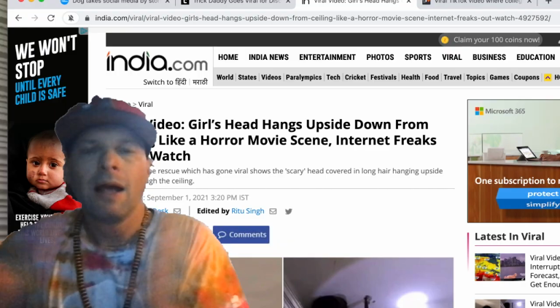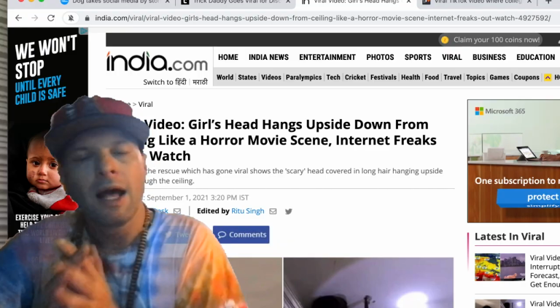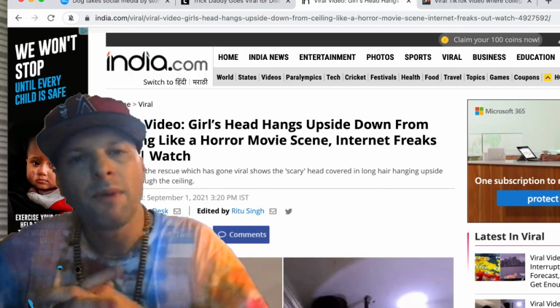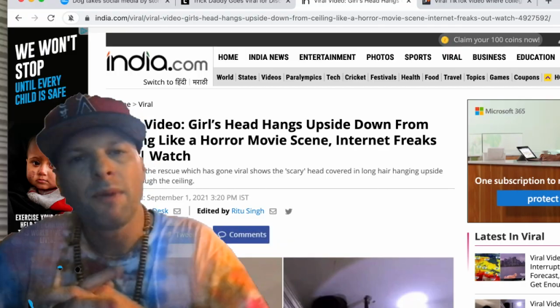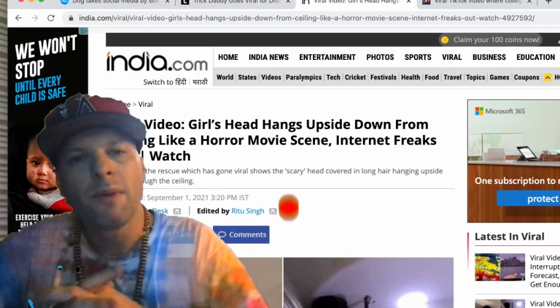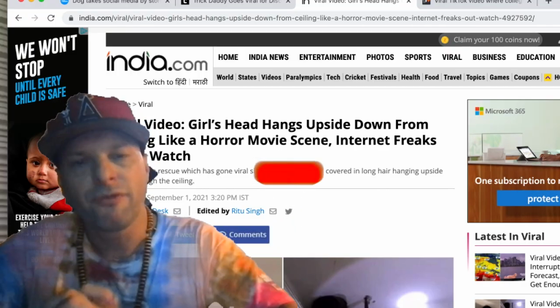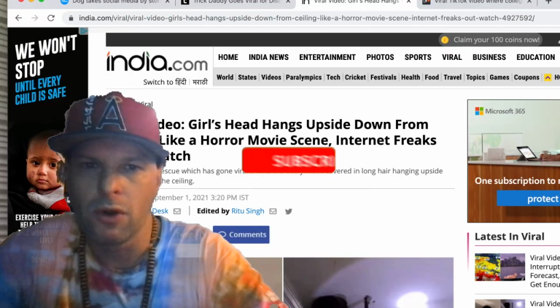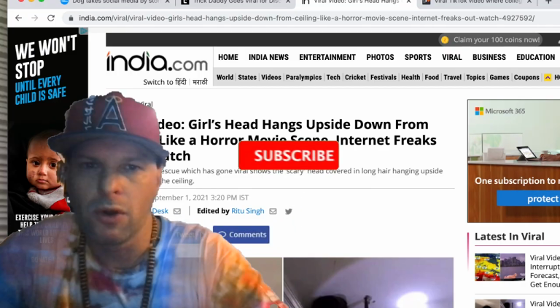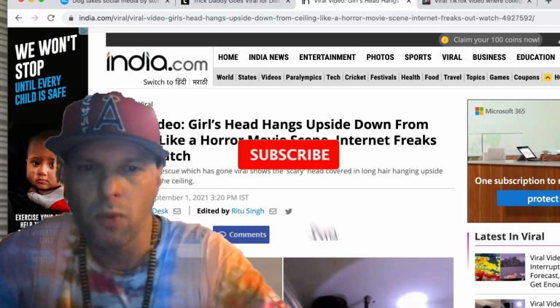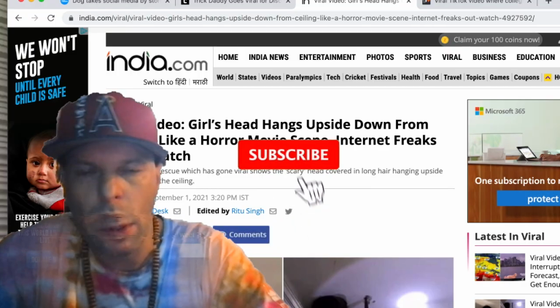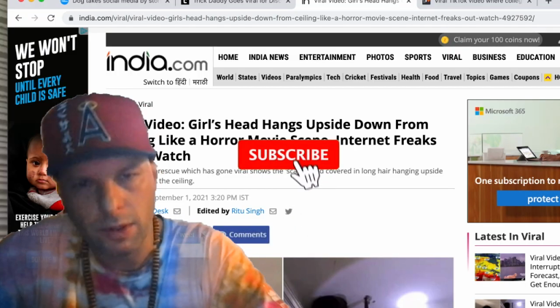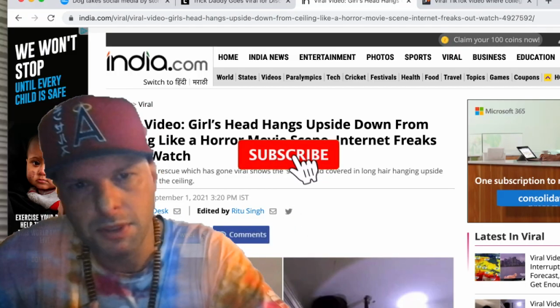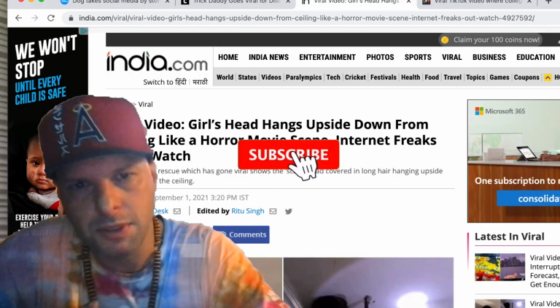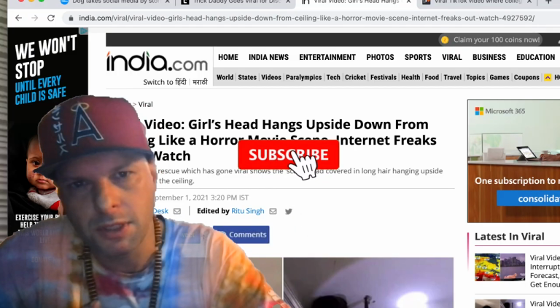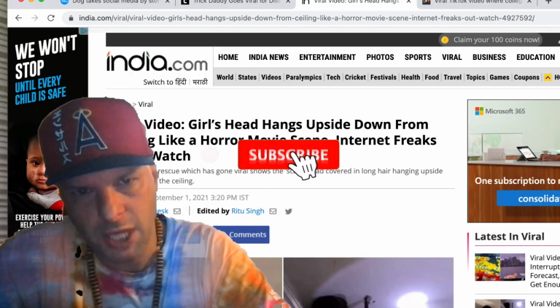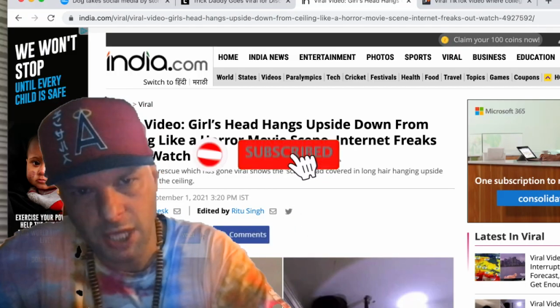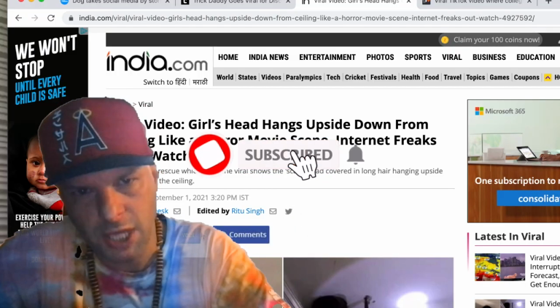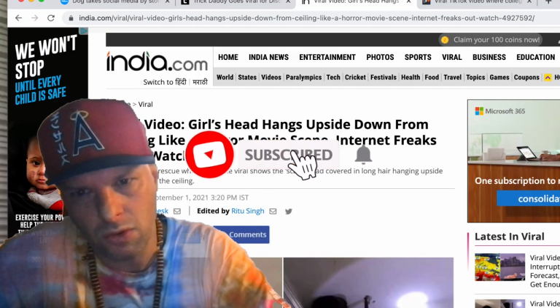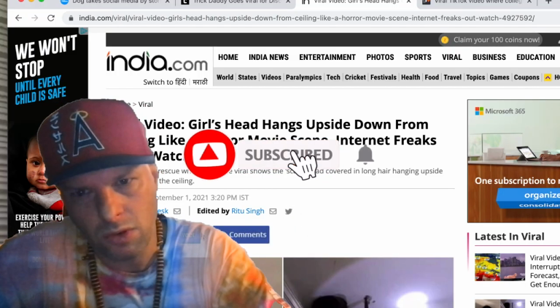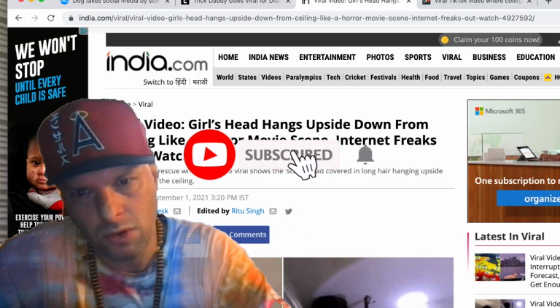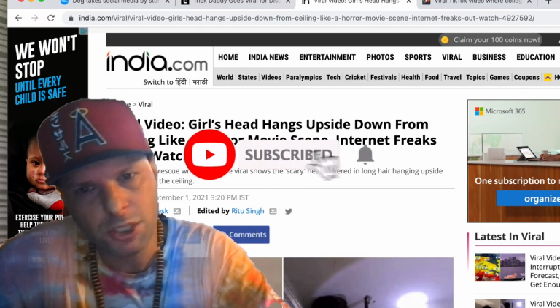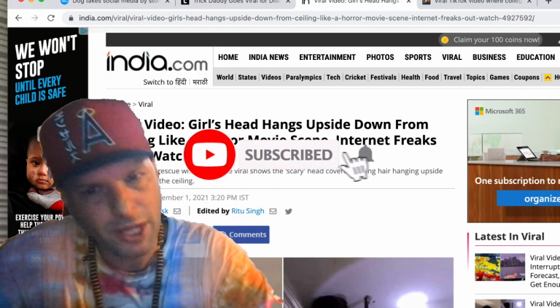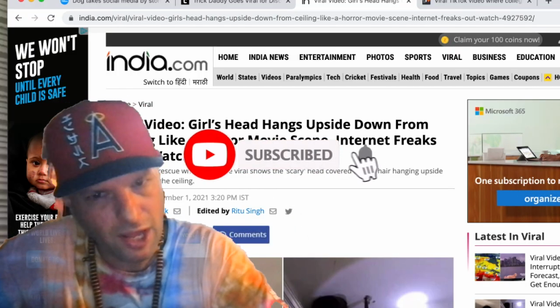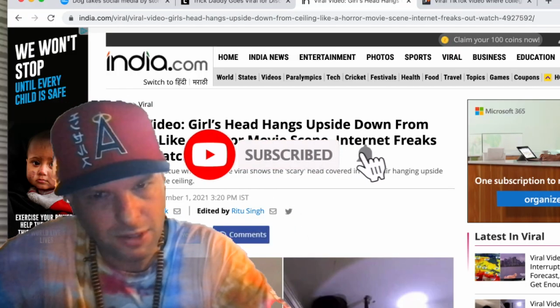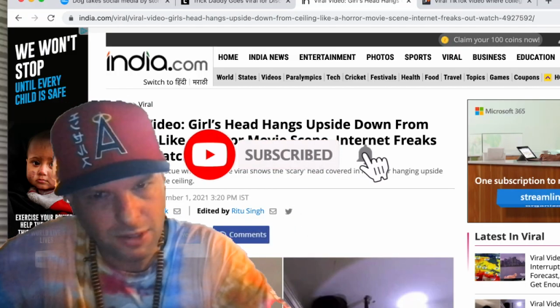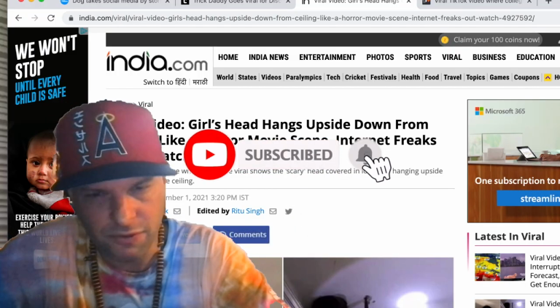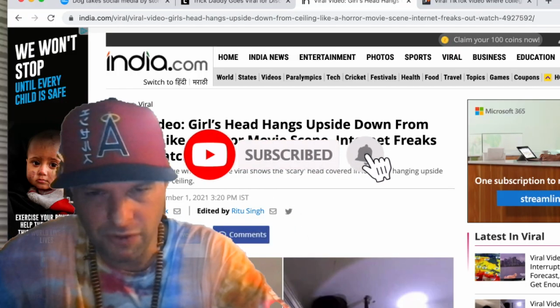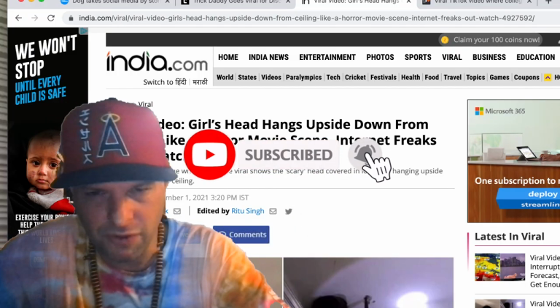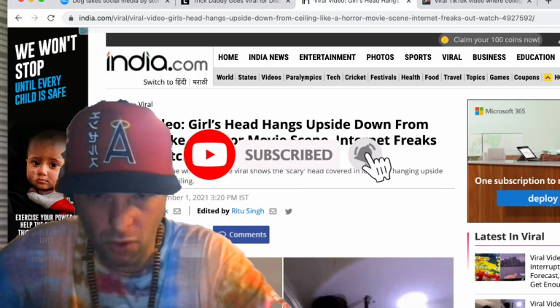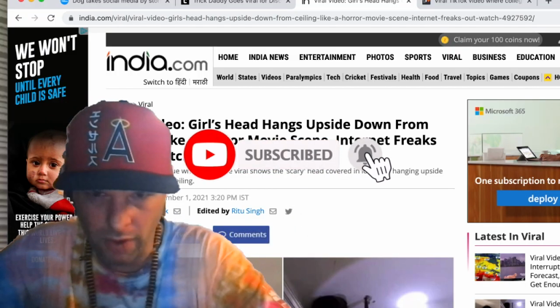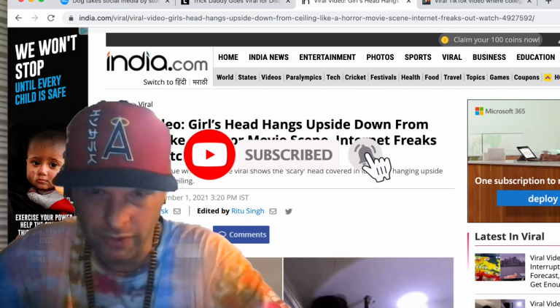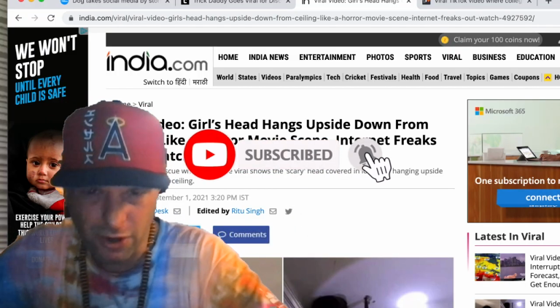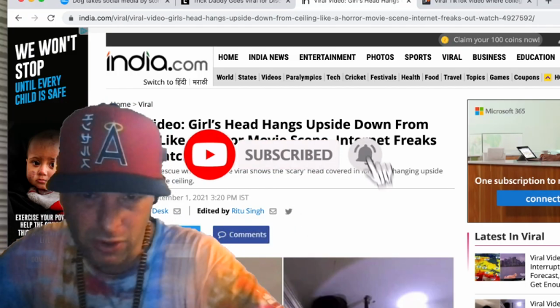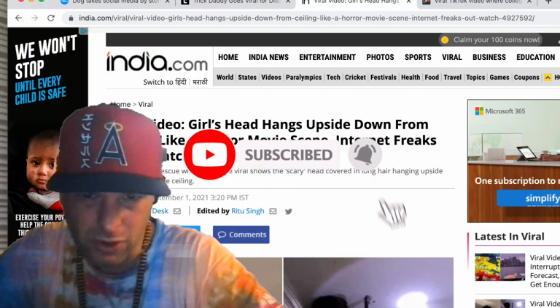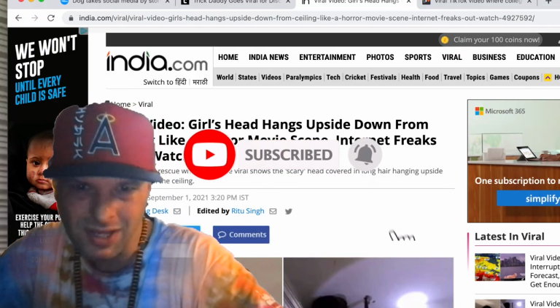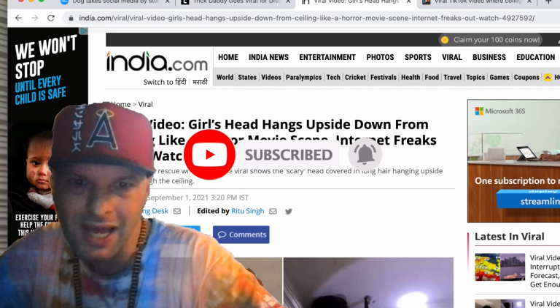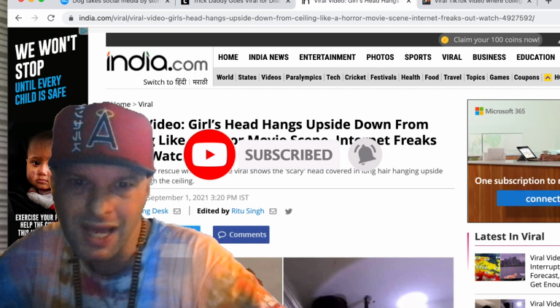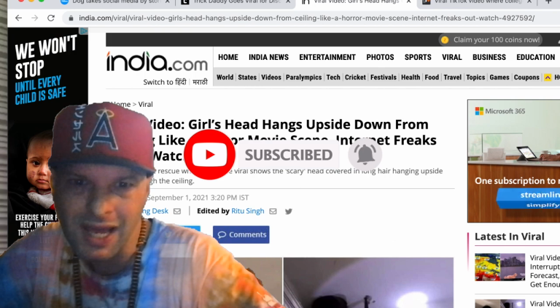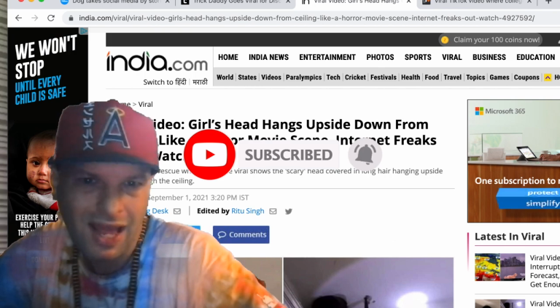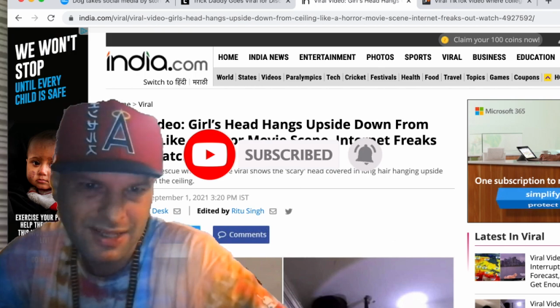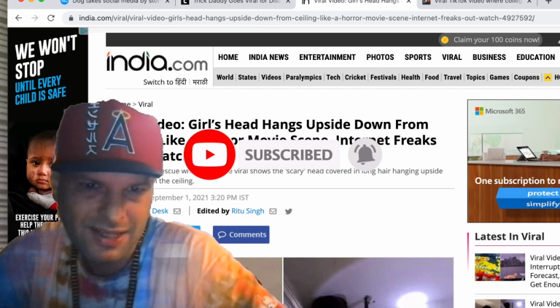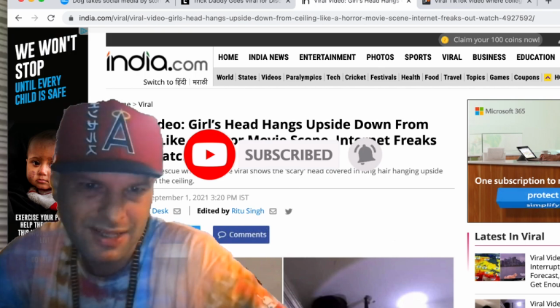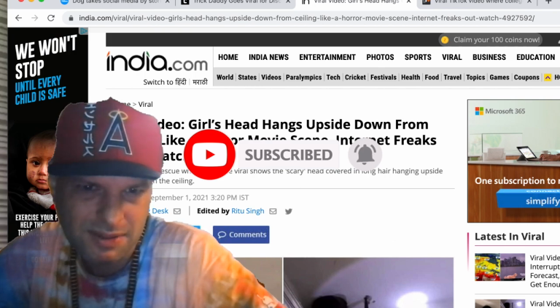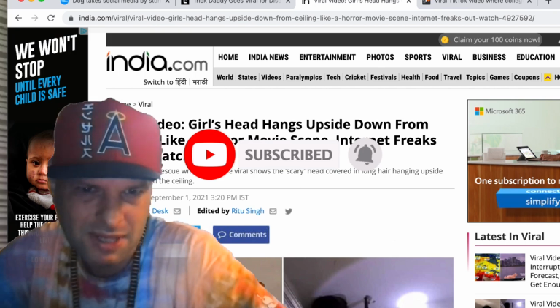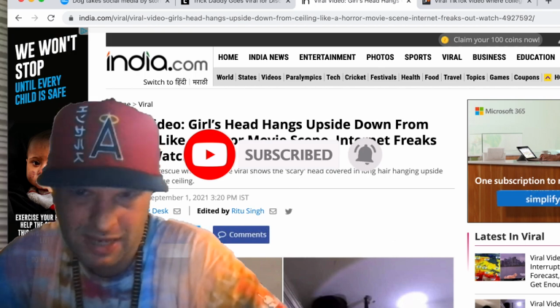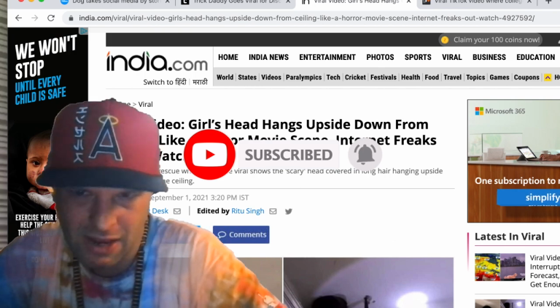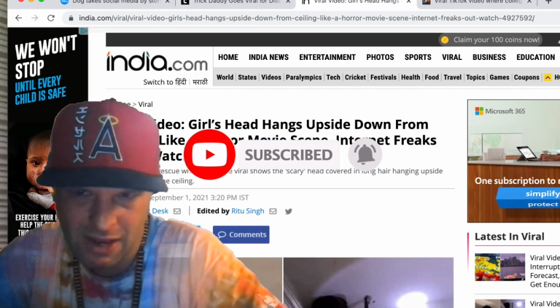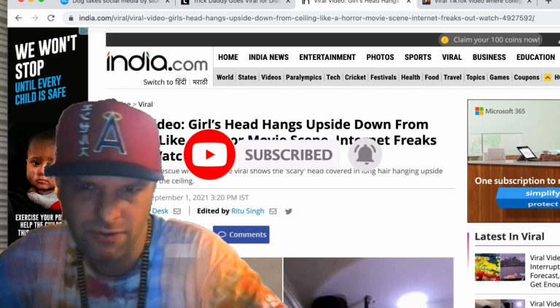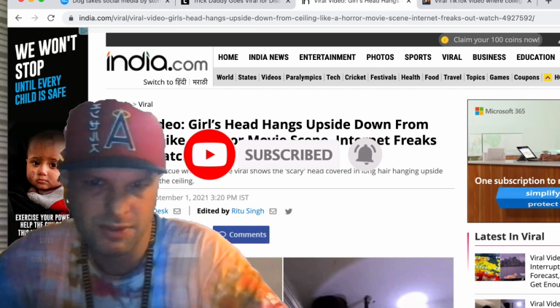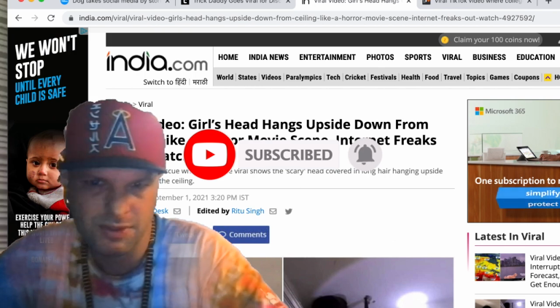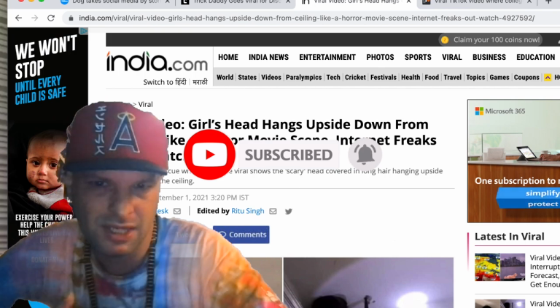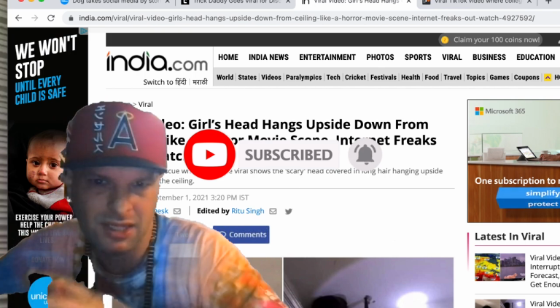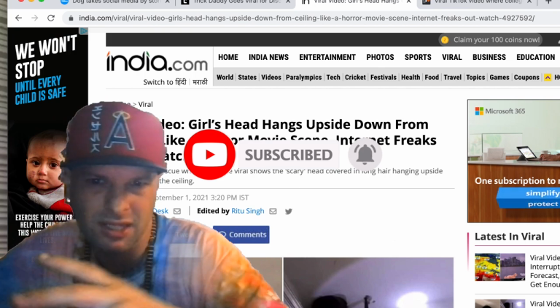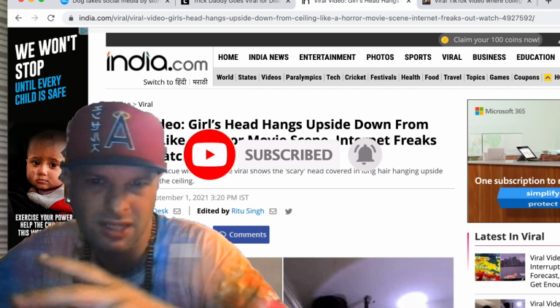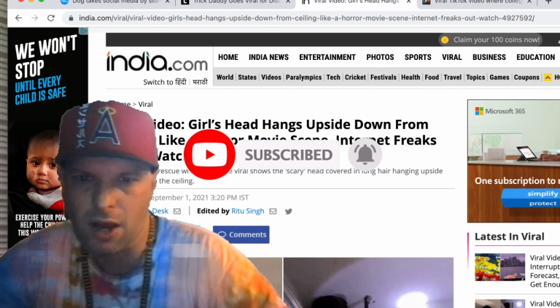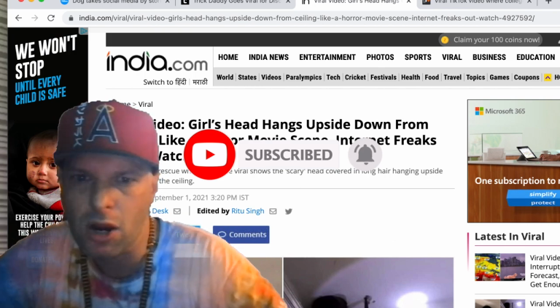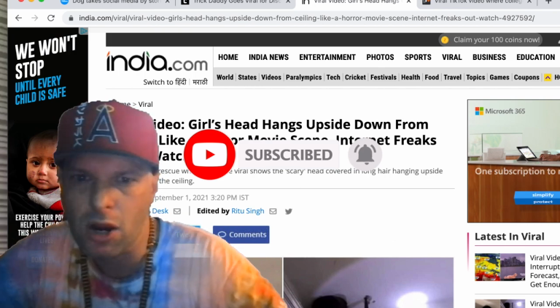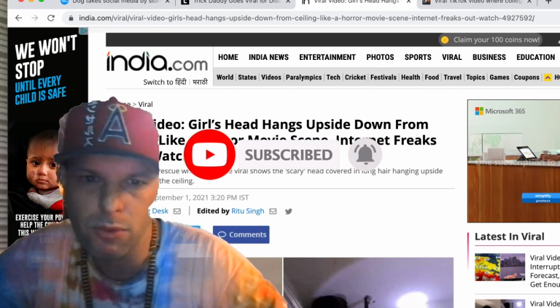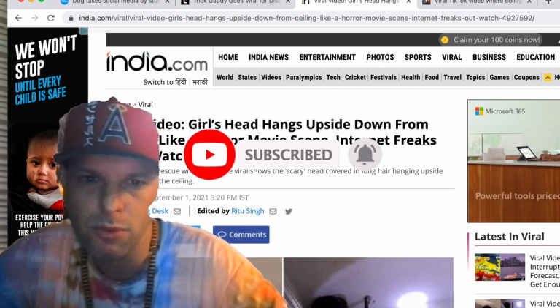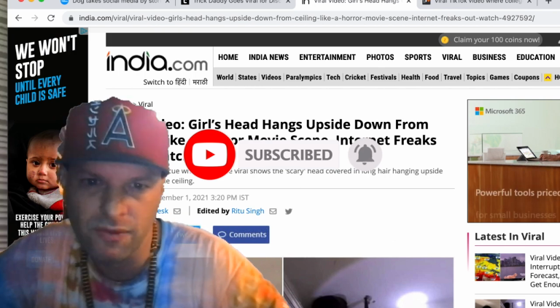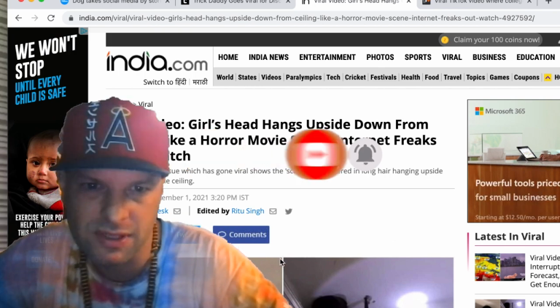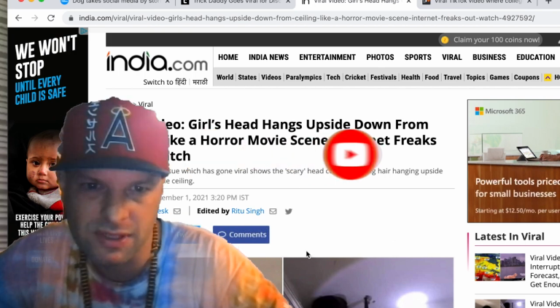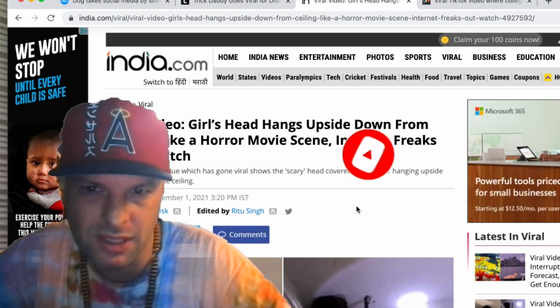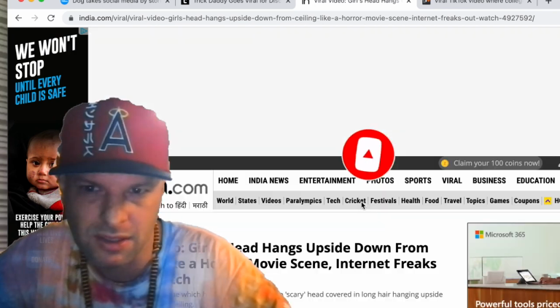Hello, my friend. Welcome to the channel. Let's check out this video of a girl's head hanging upside down from a ceiling like a horror movie scene.